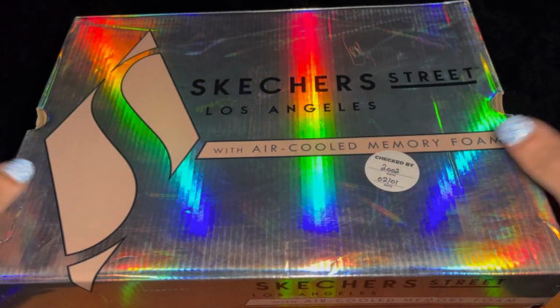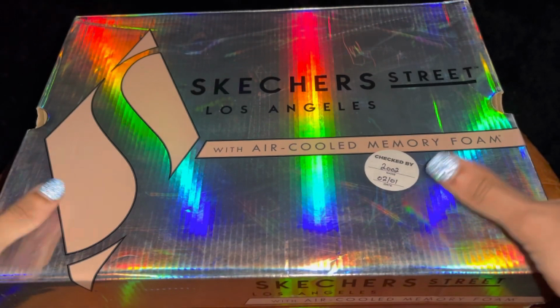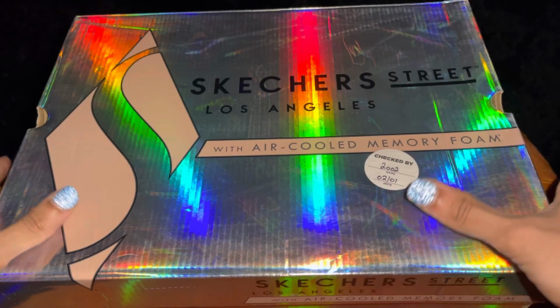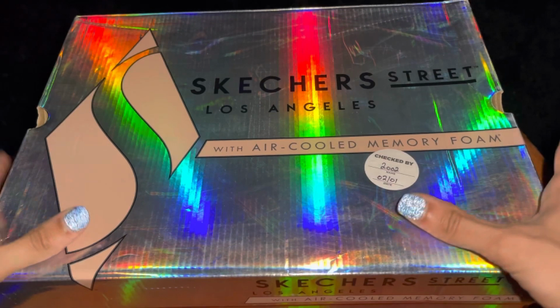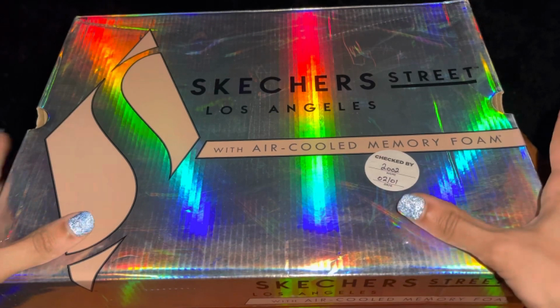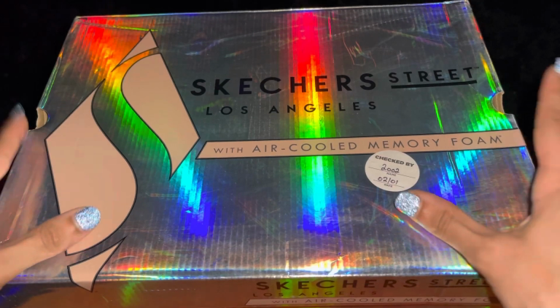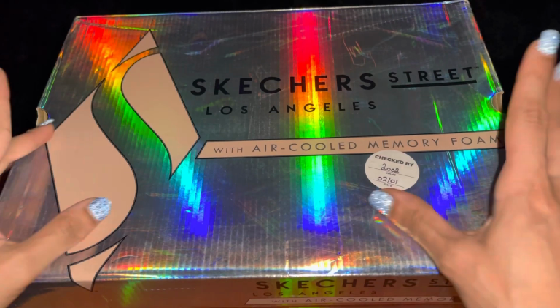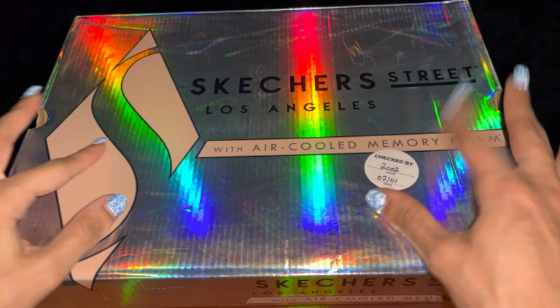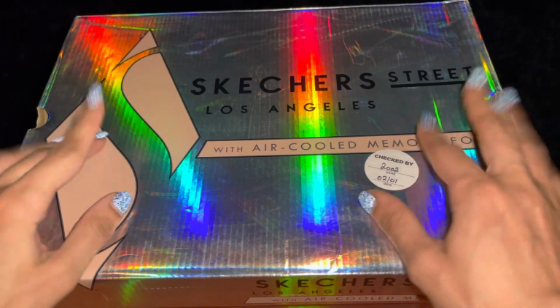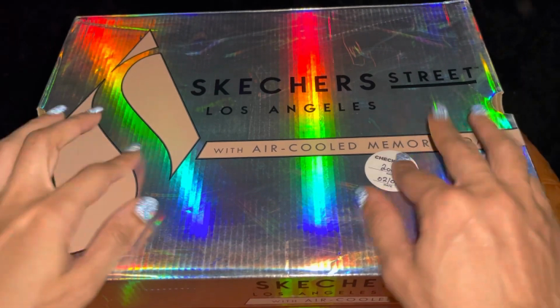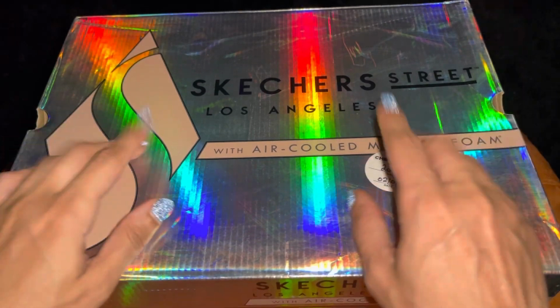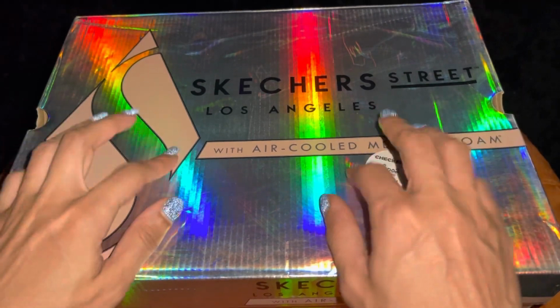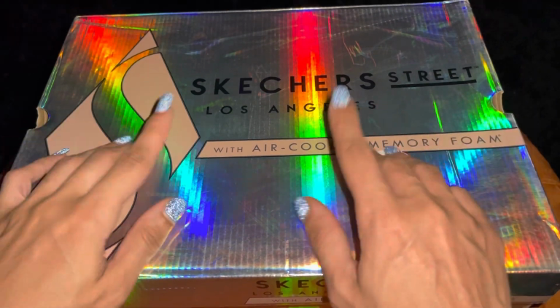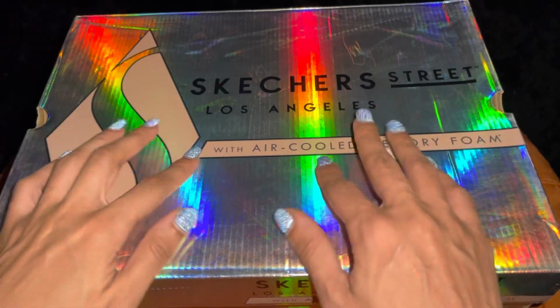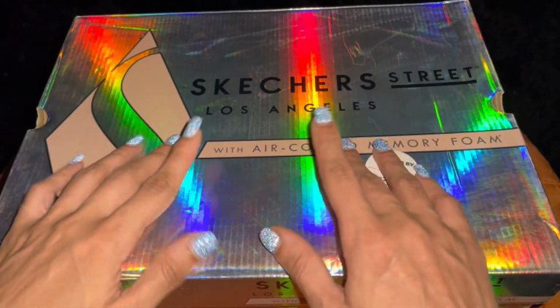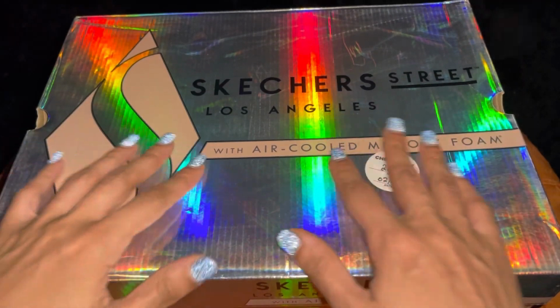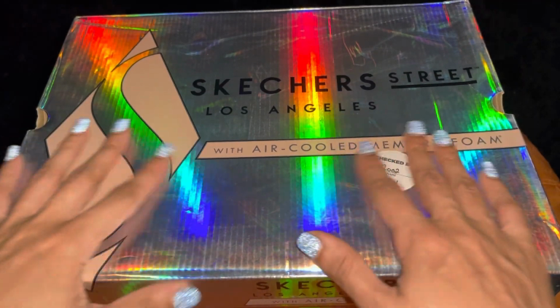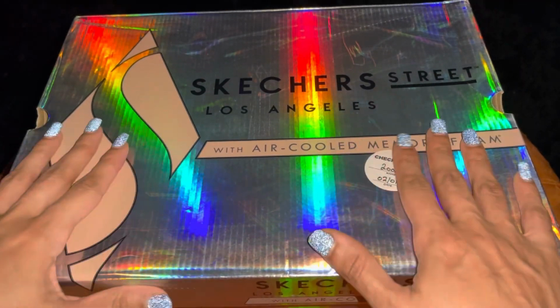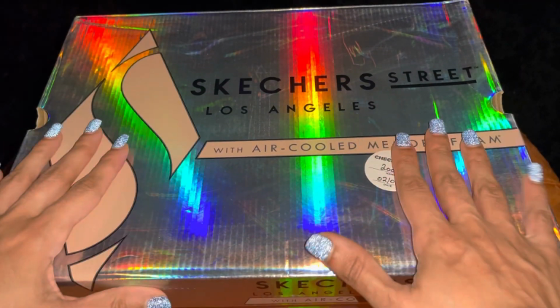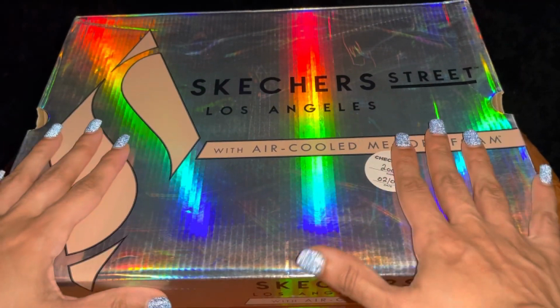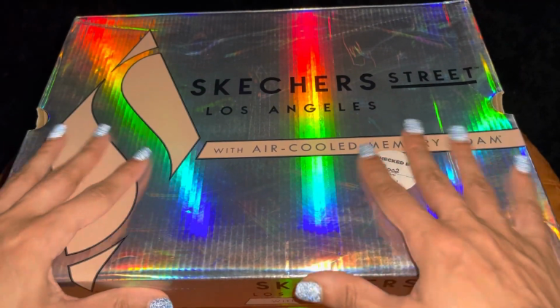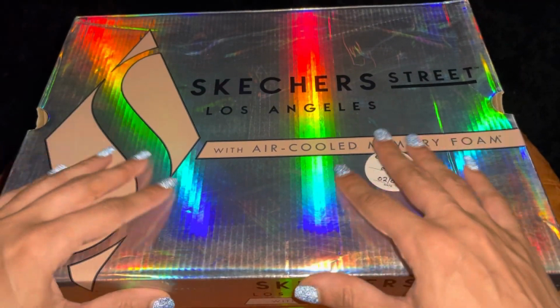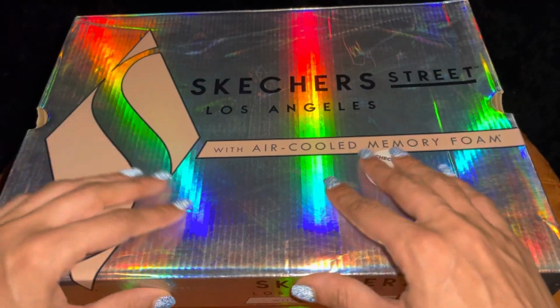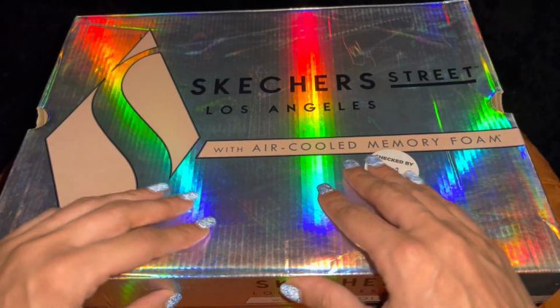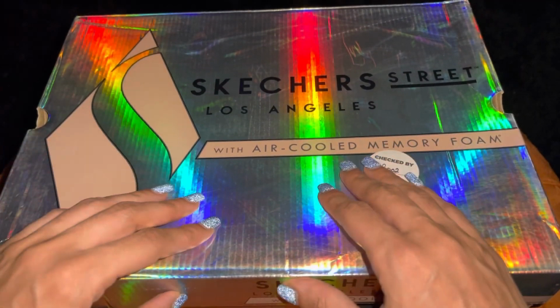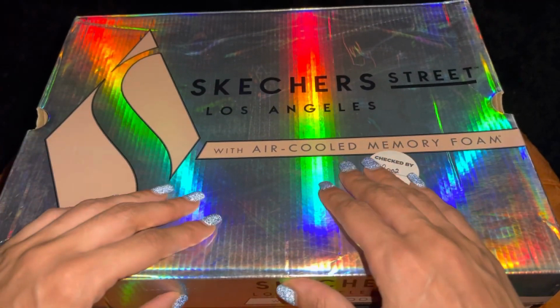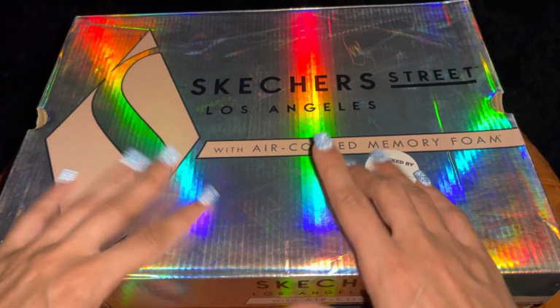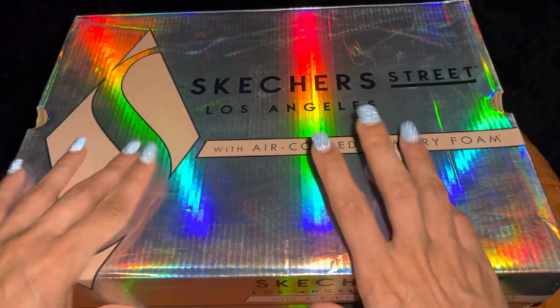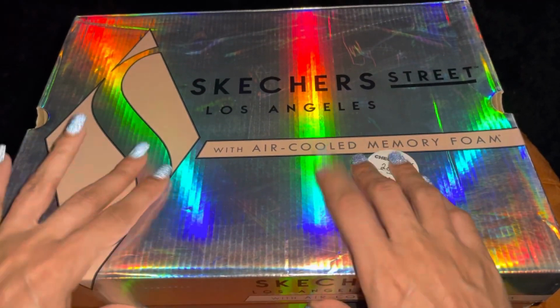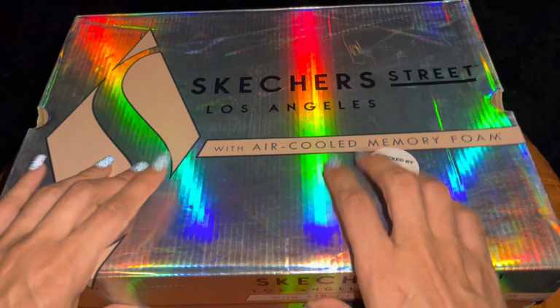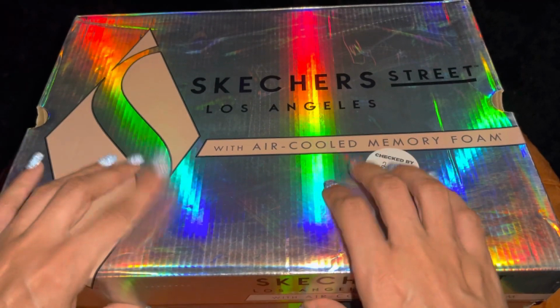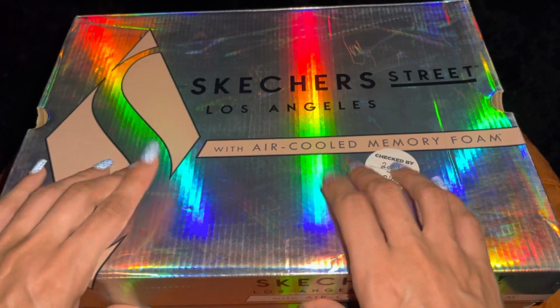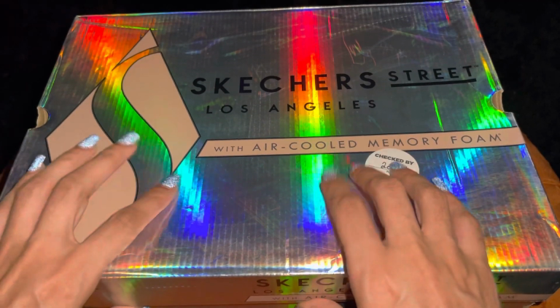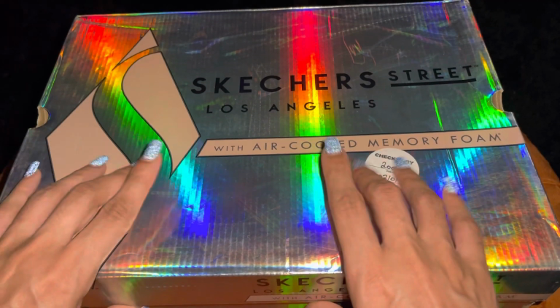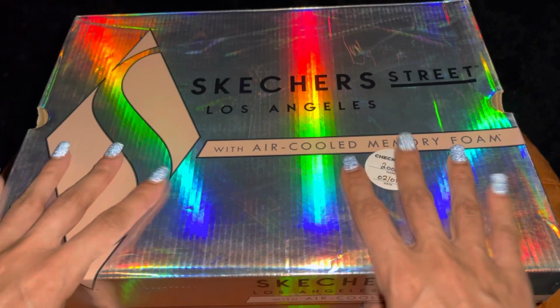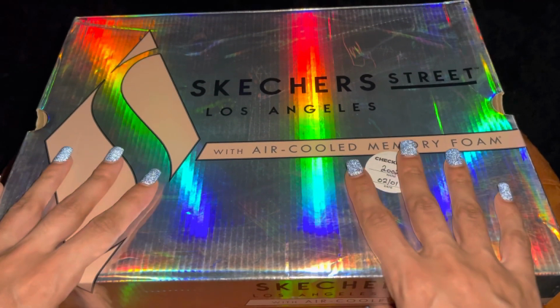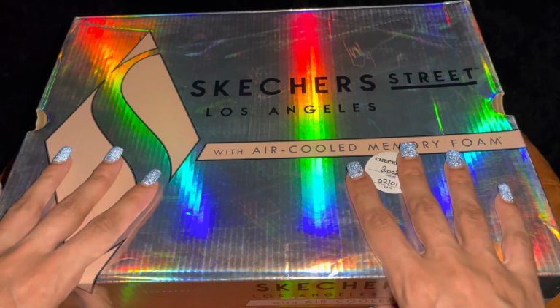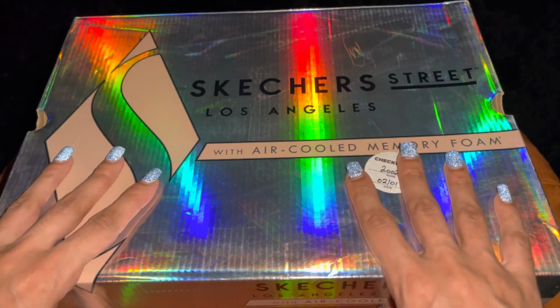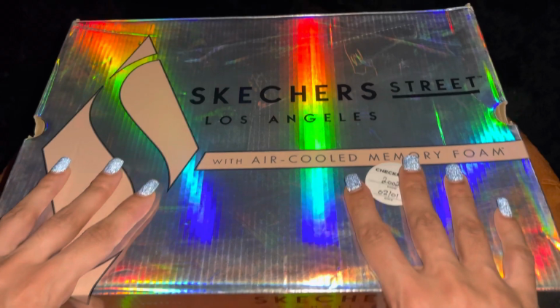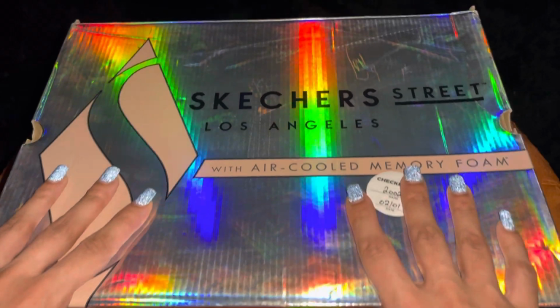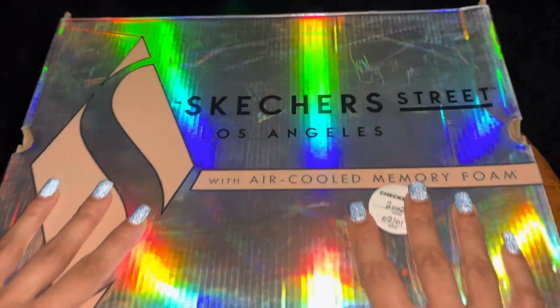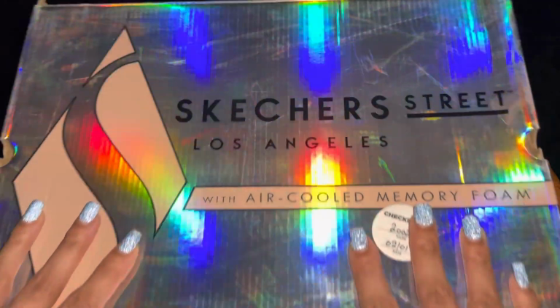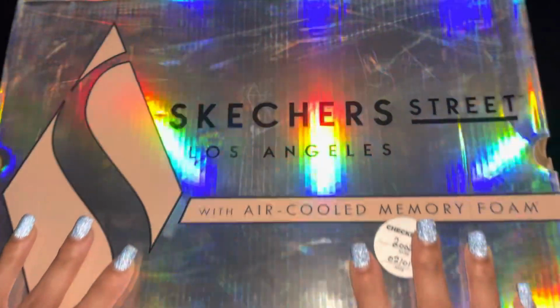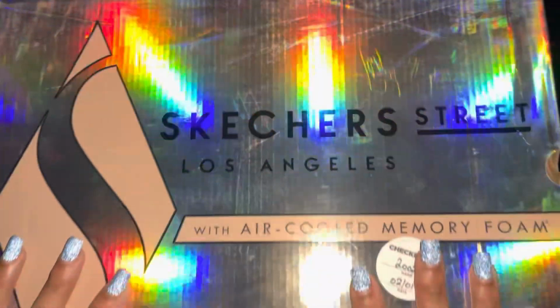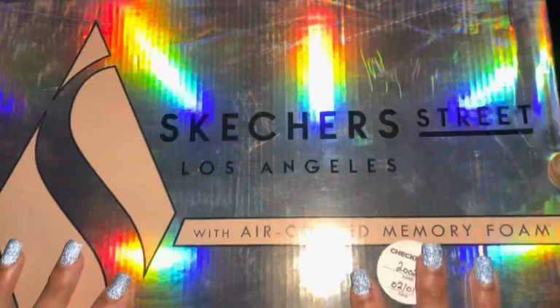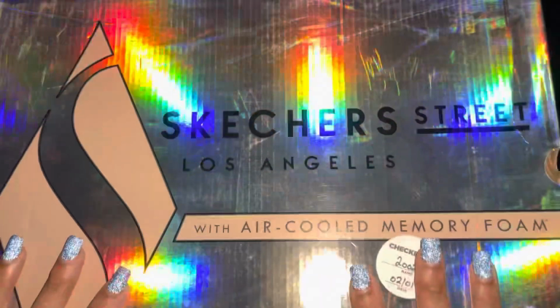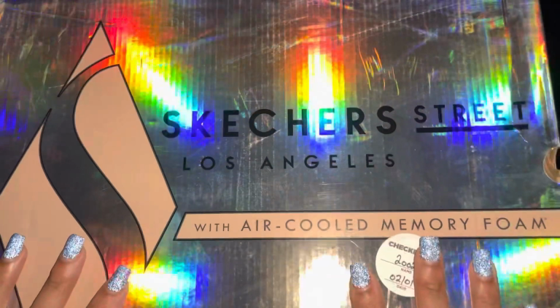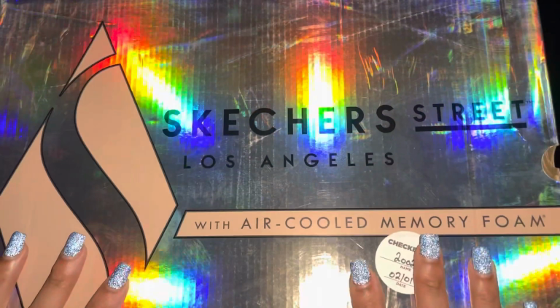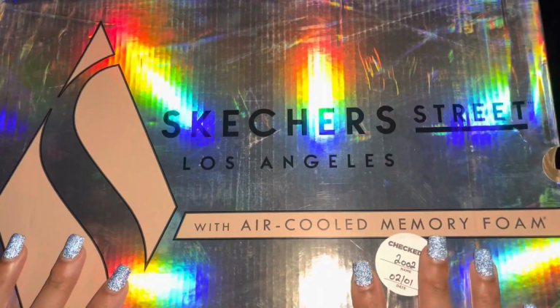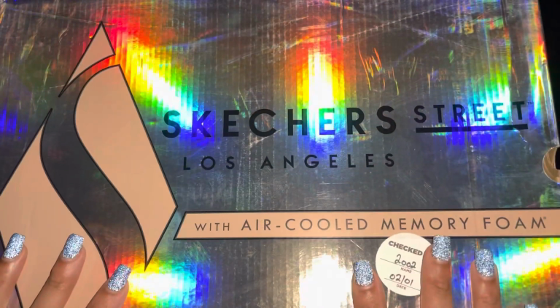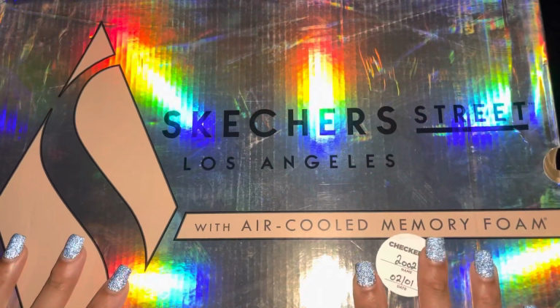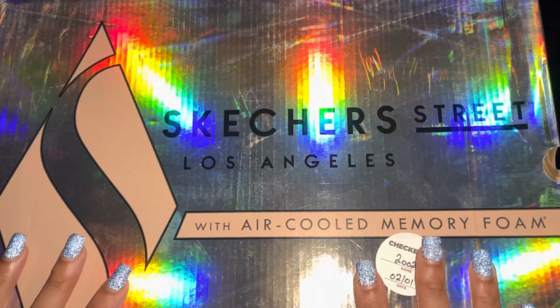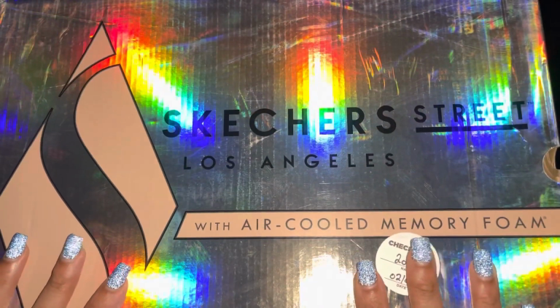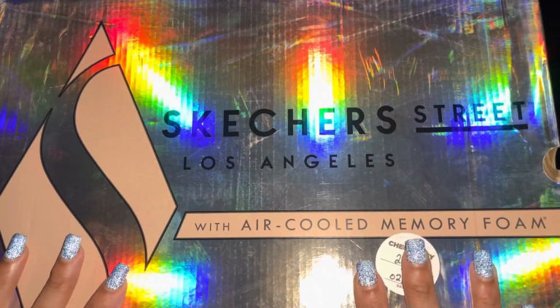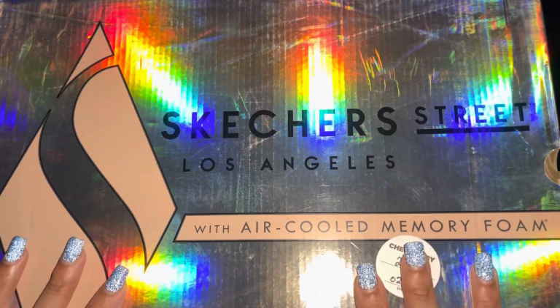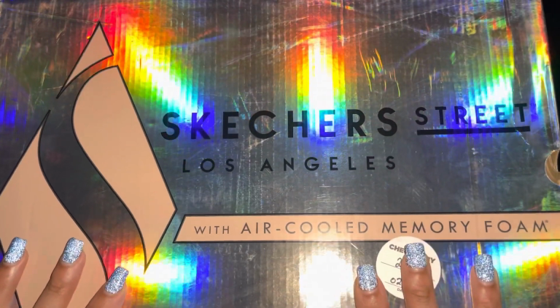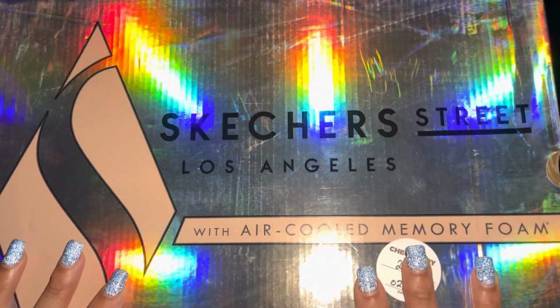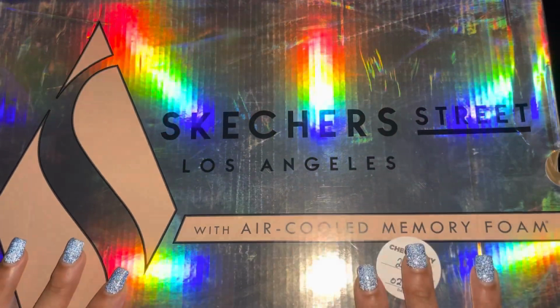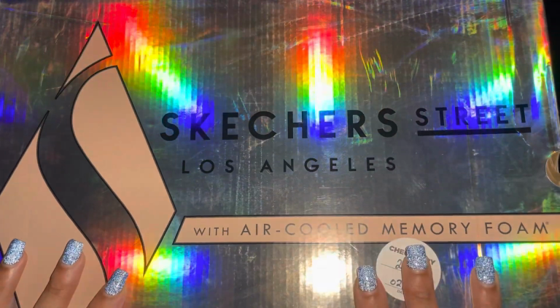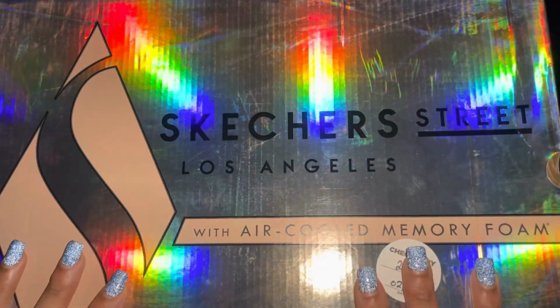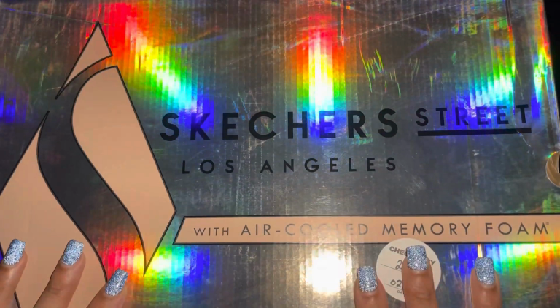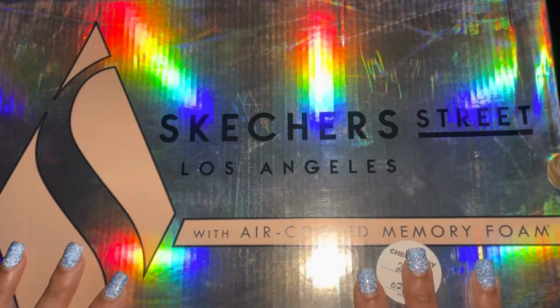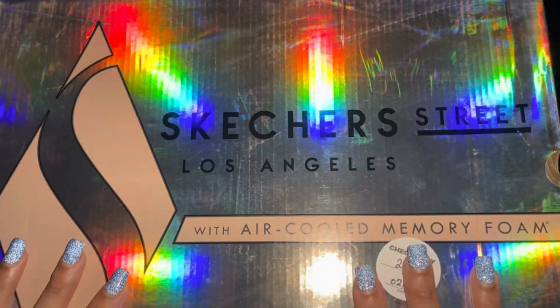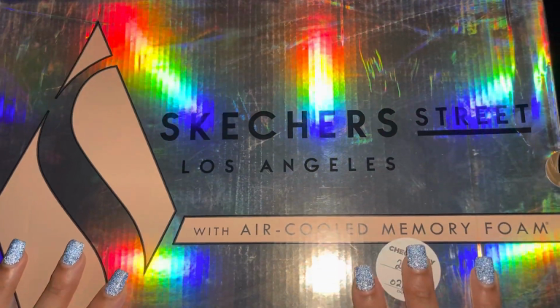Hey y'all, so let's get into my new shoes — the Skechers, honey, yes, it is the S.